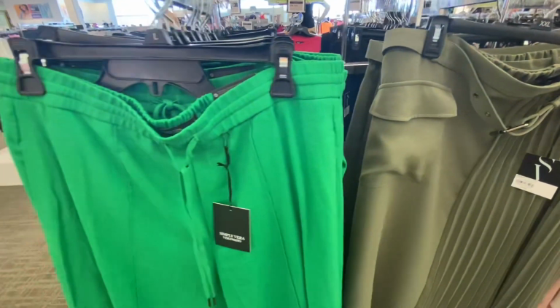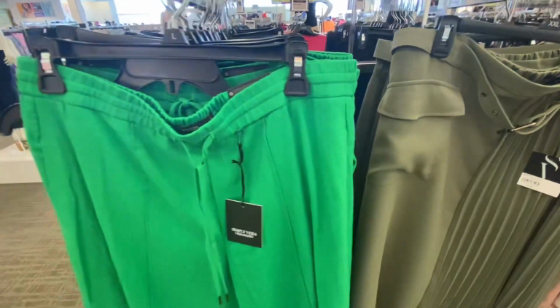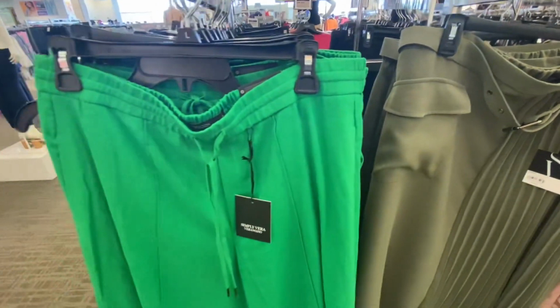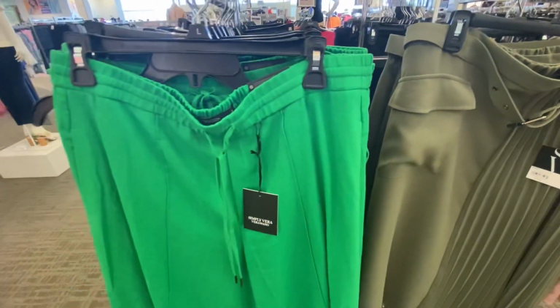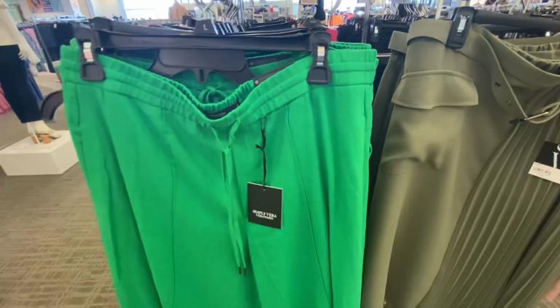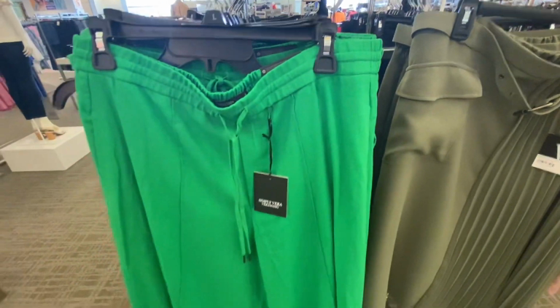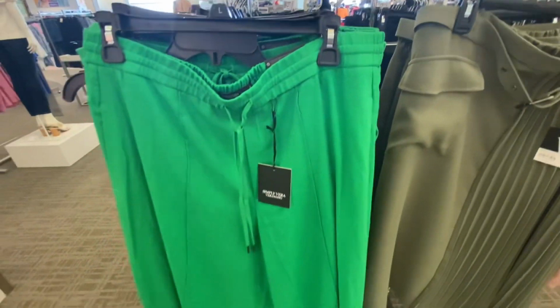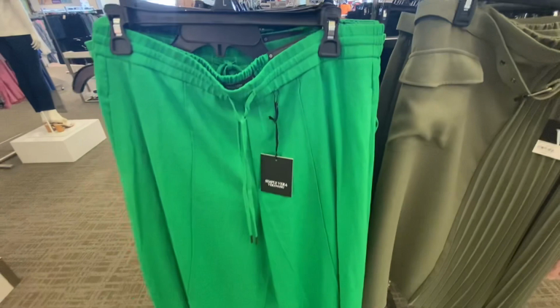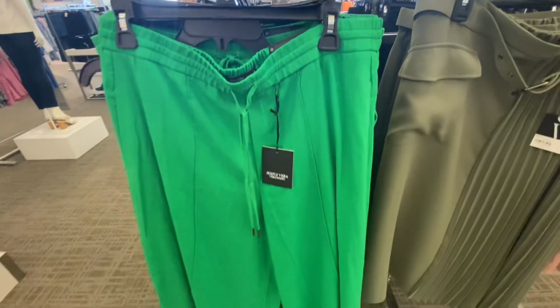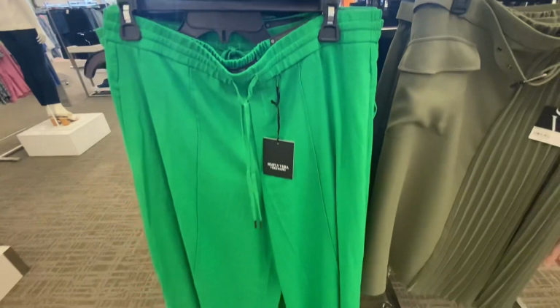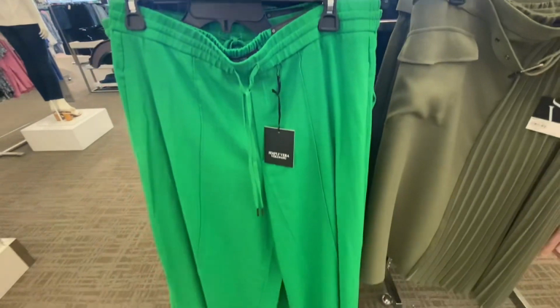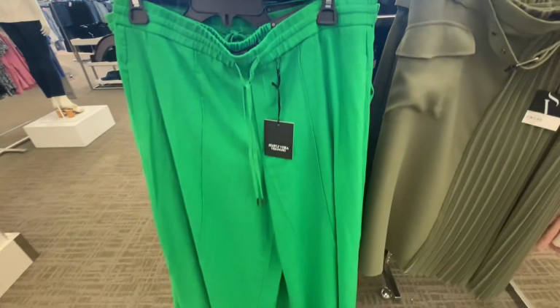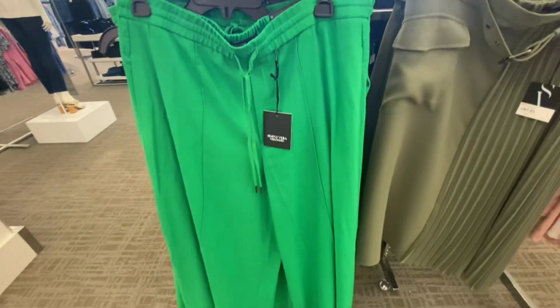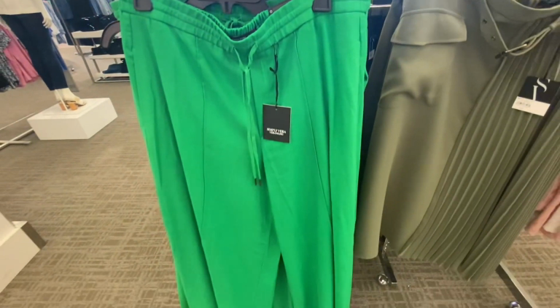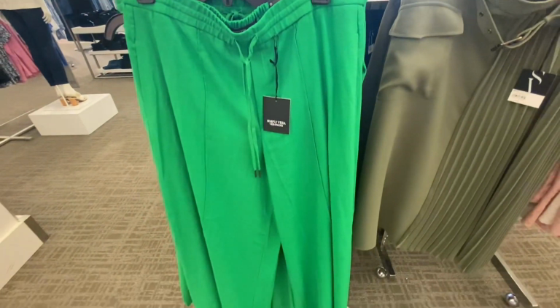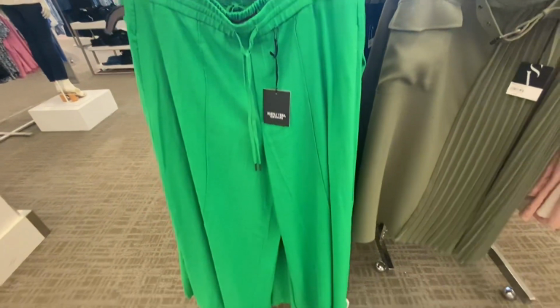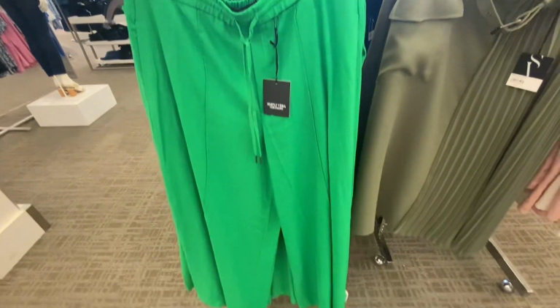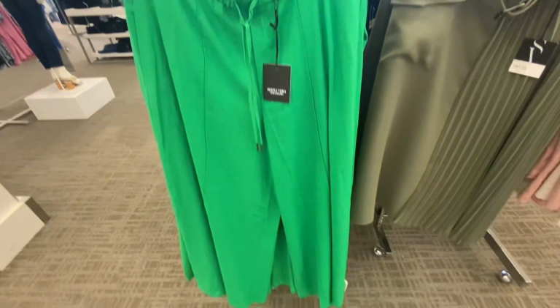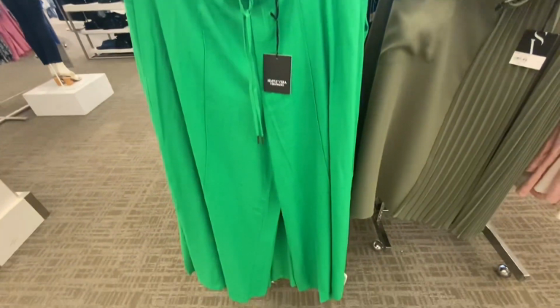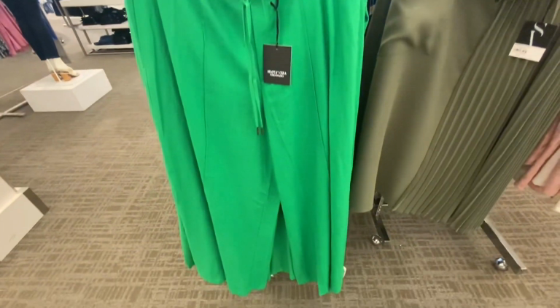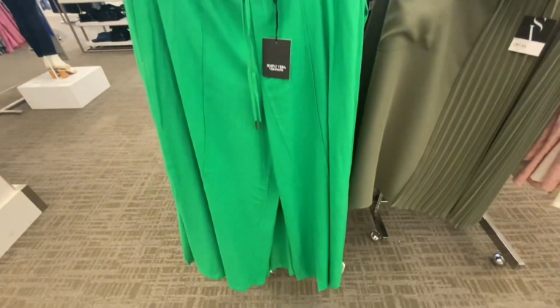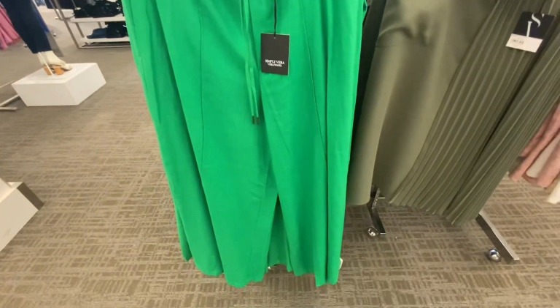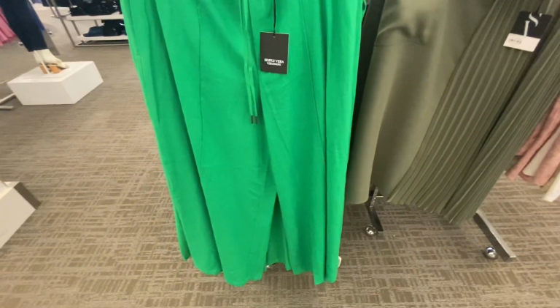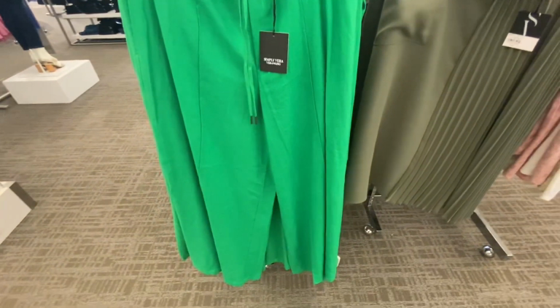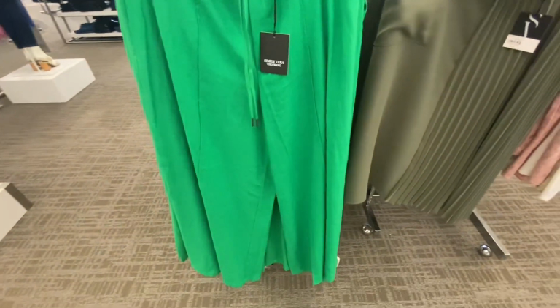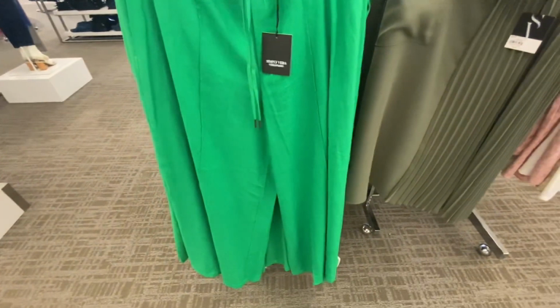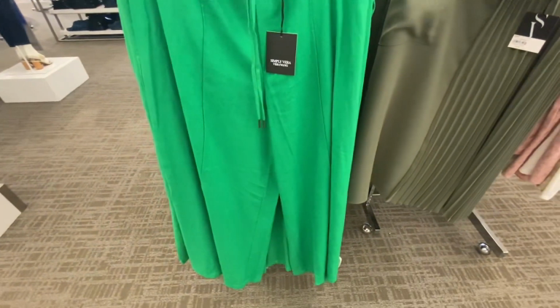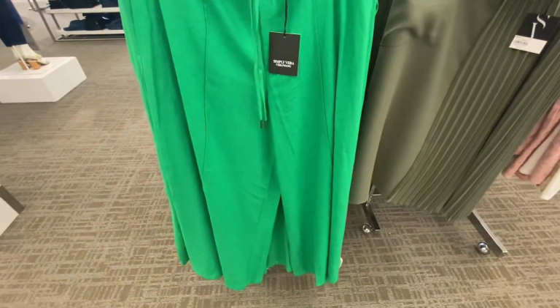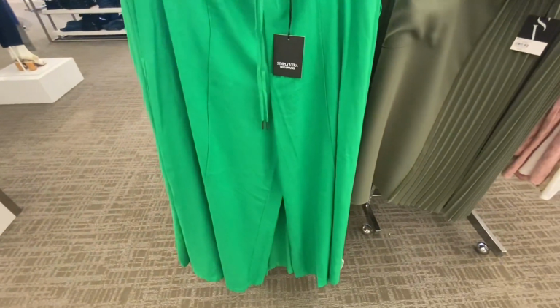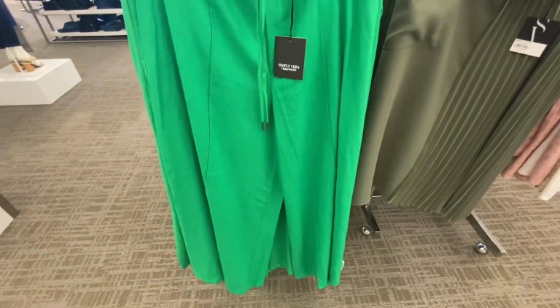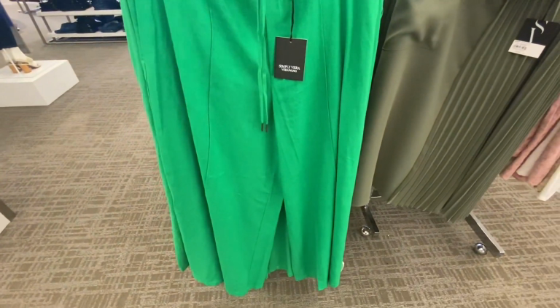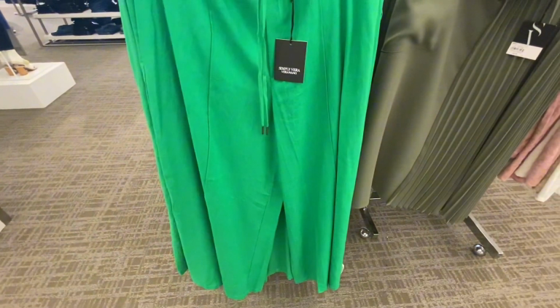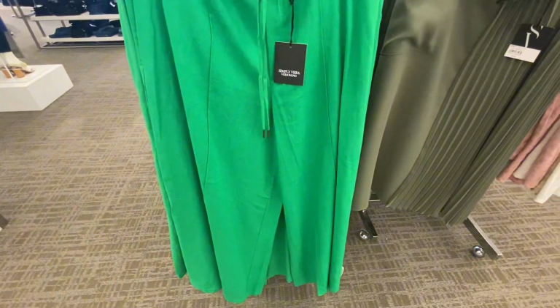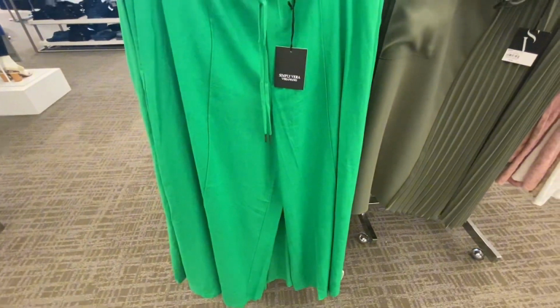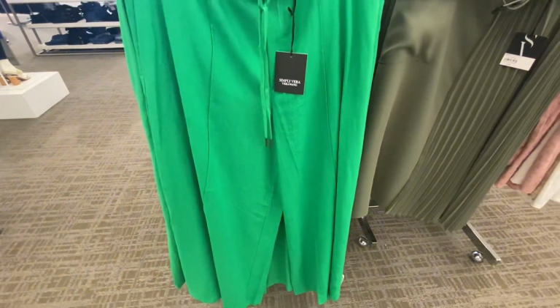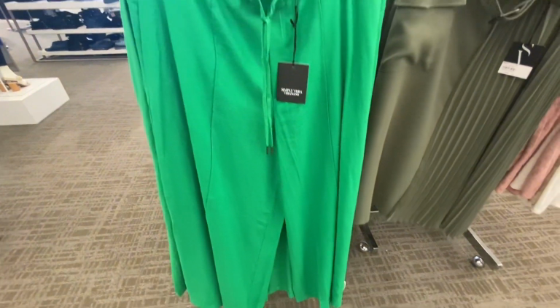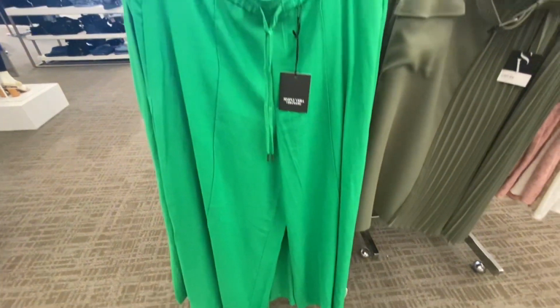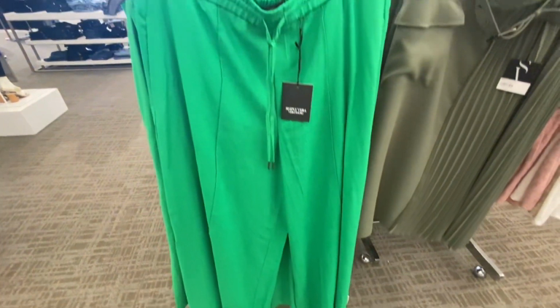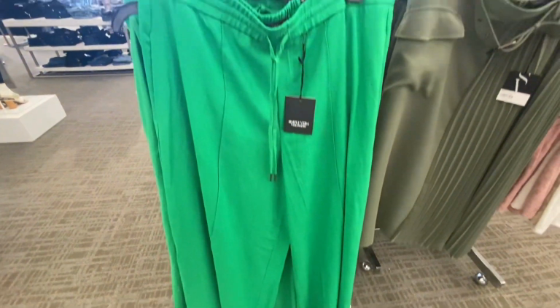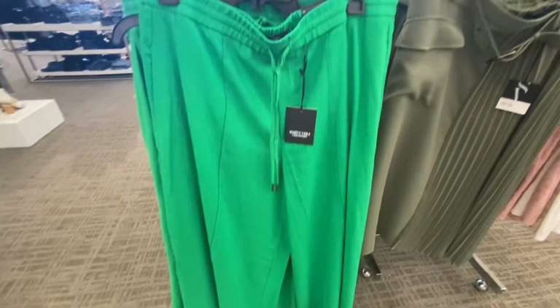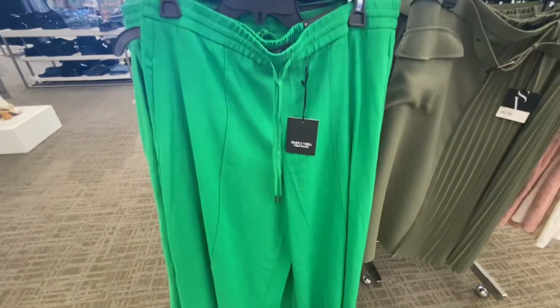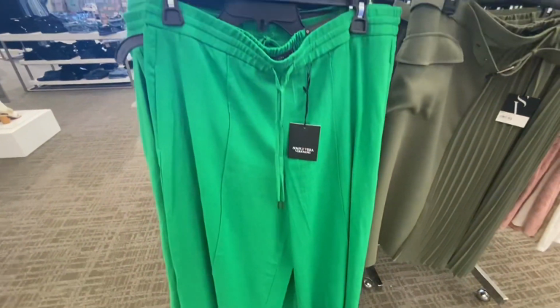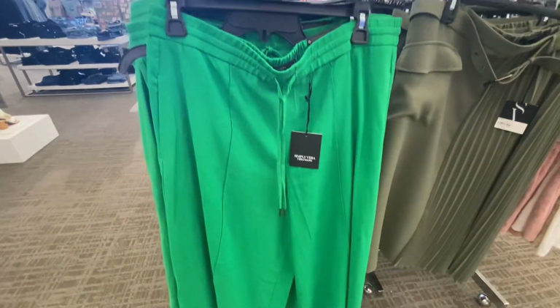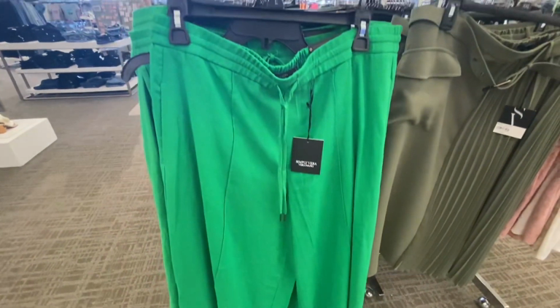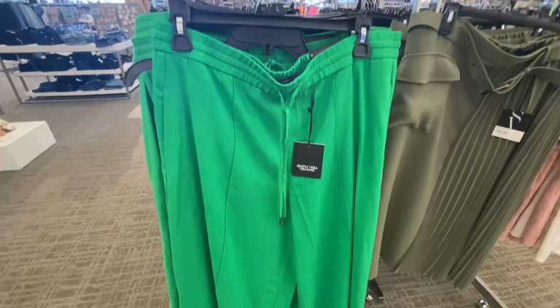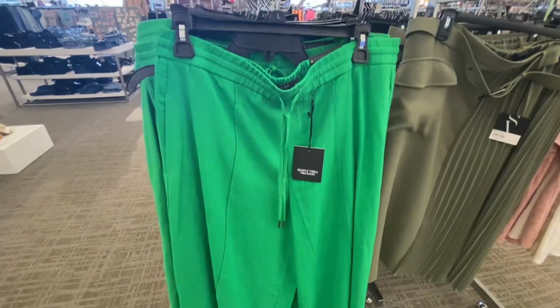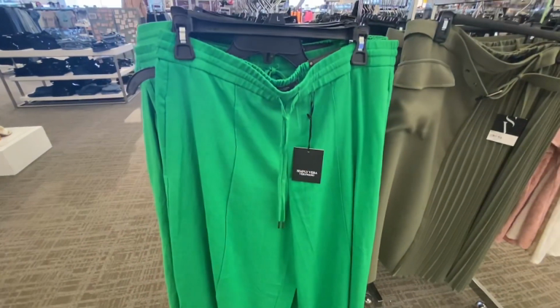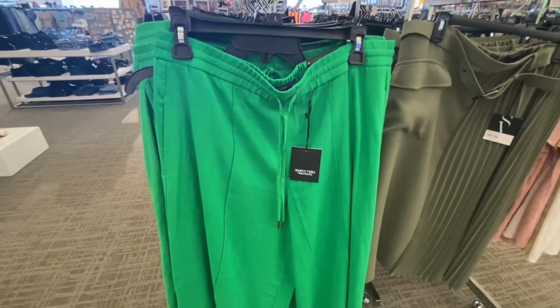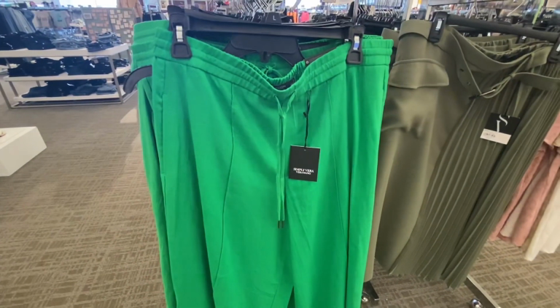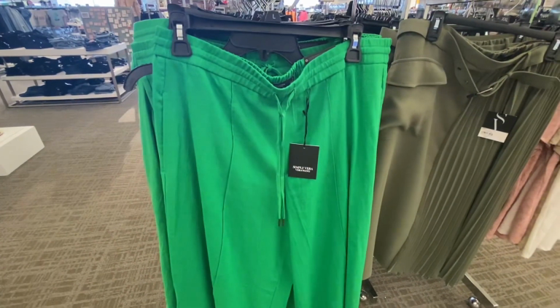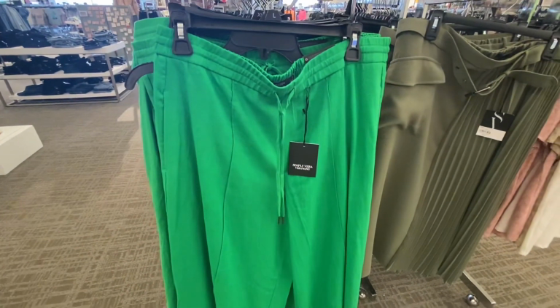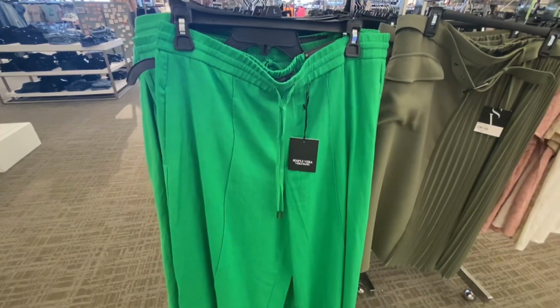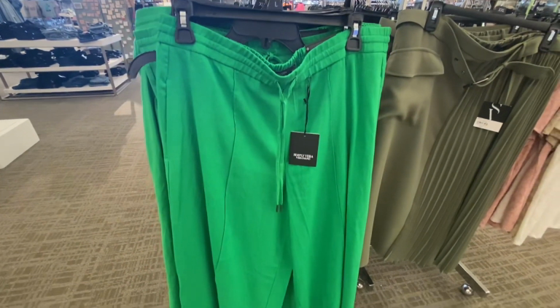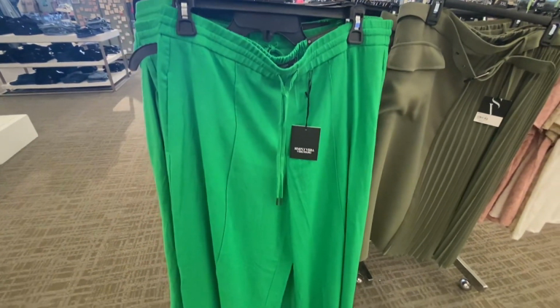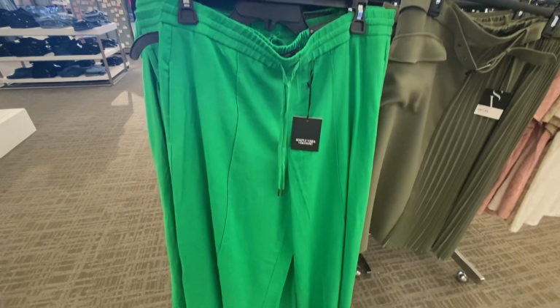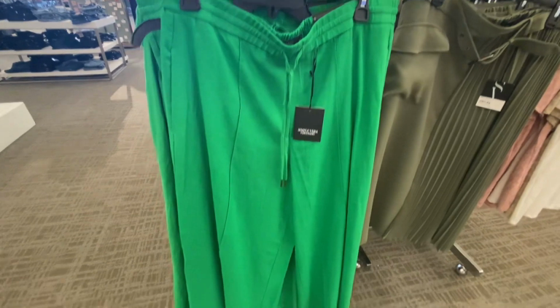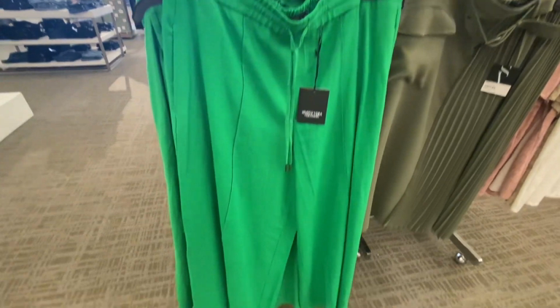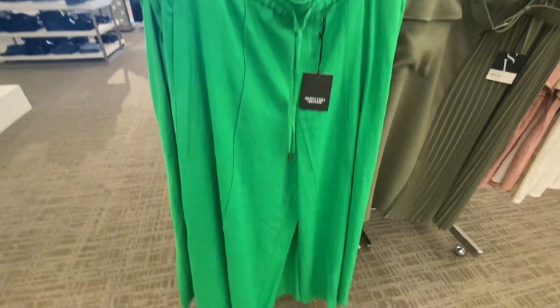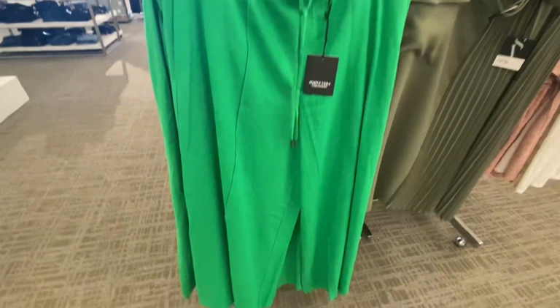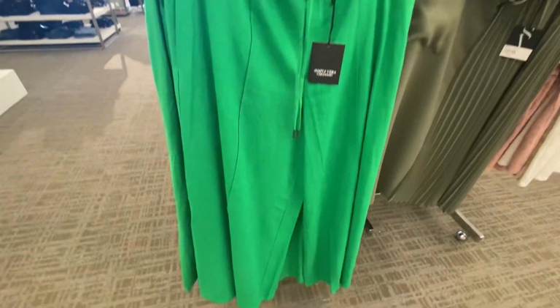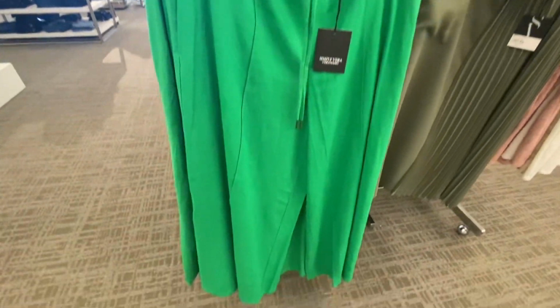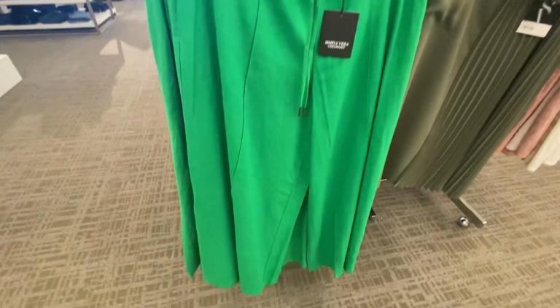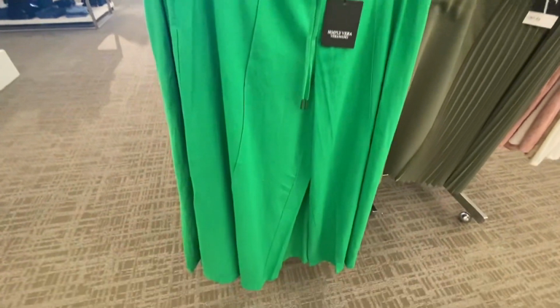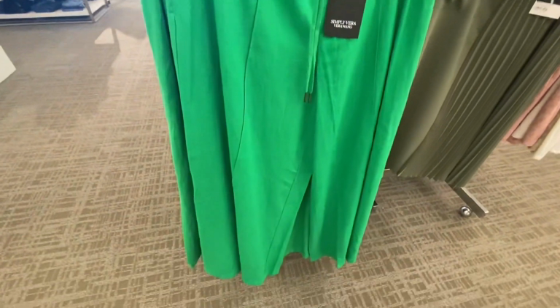This parrot print pants is $49.99 and has a string on the waist.